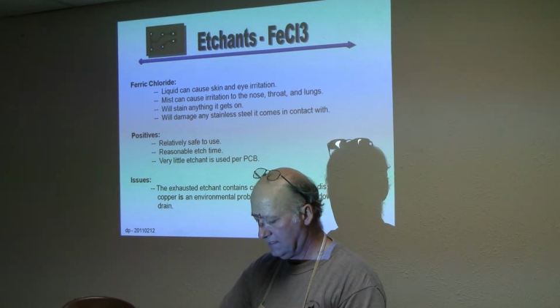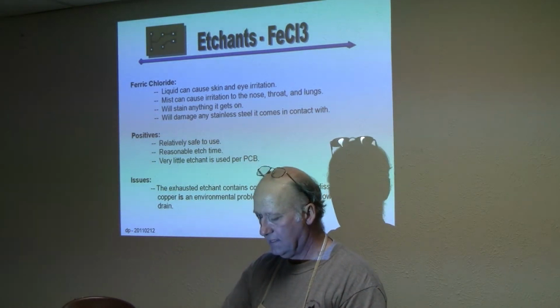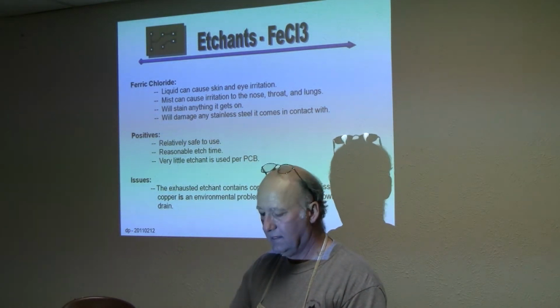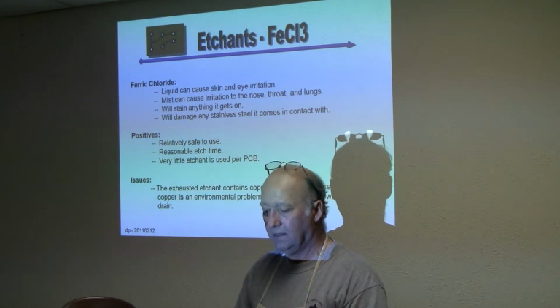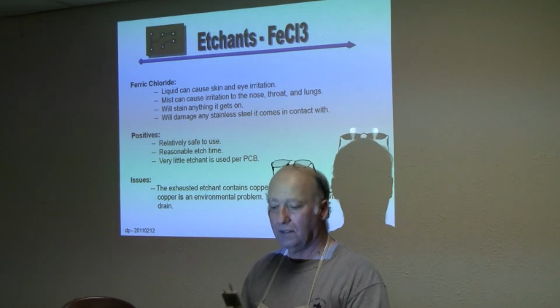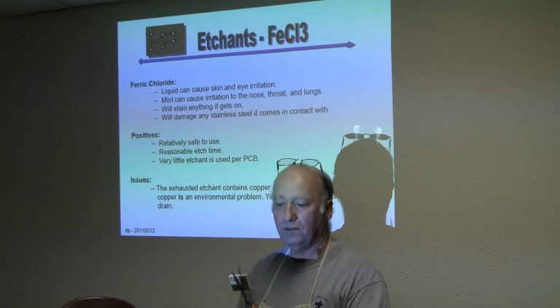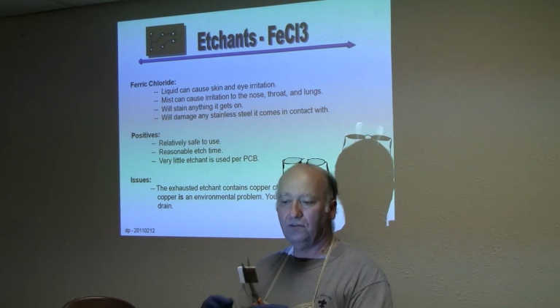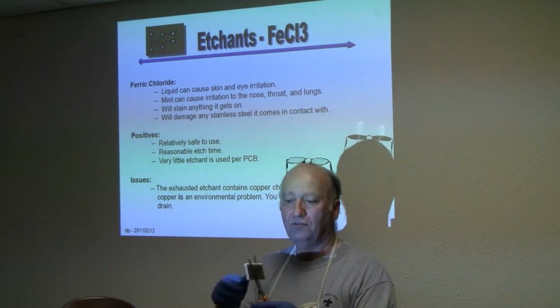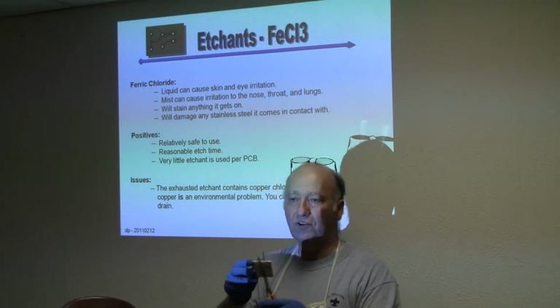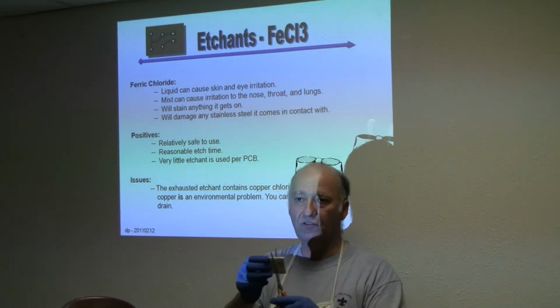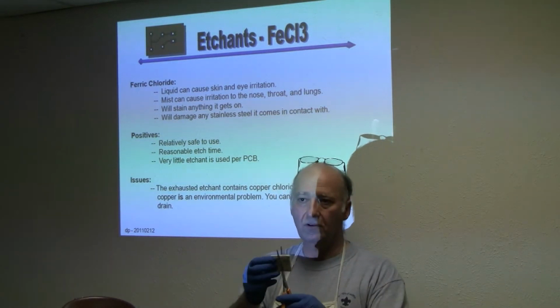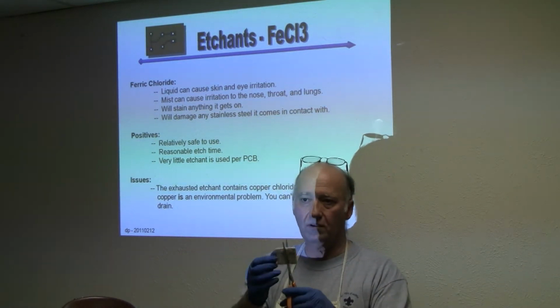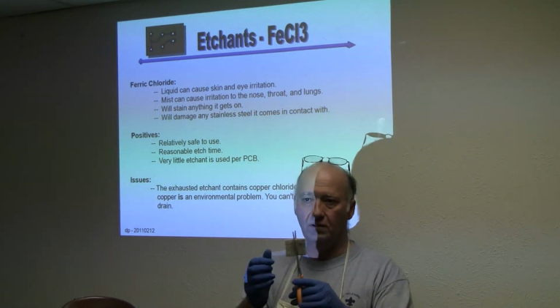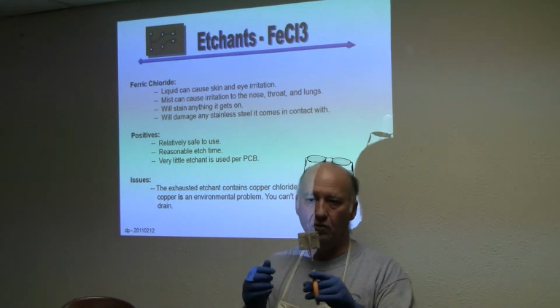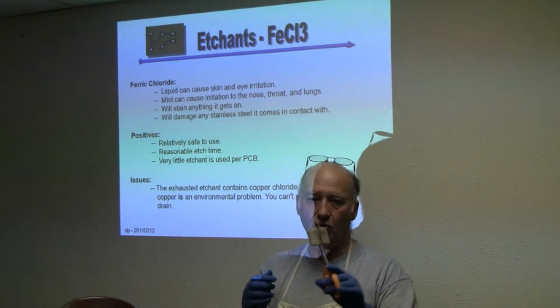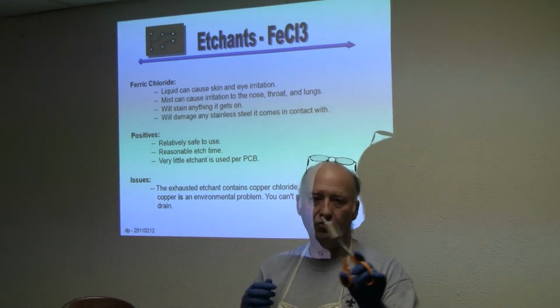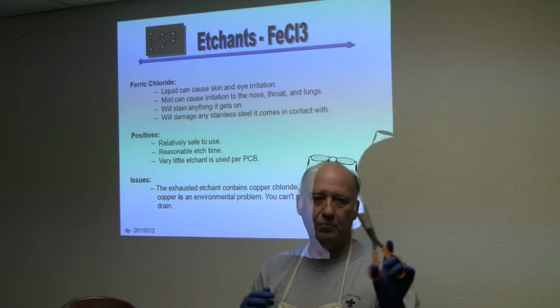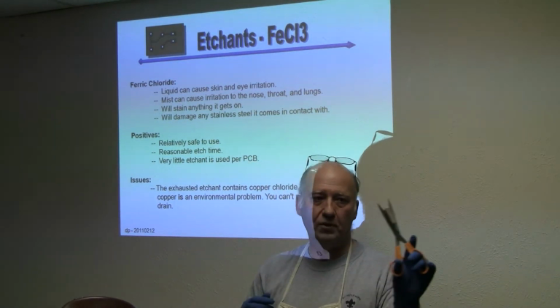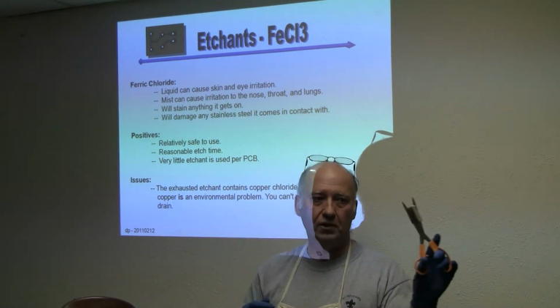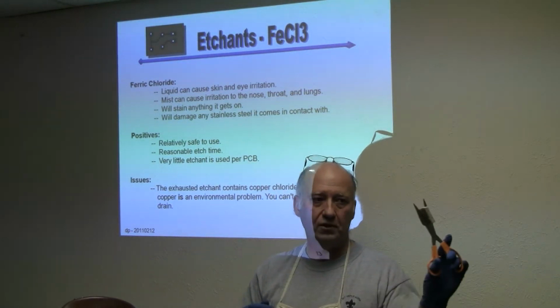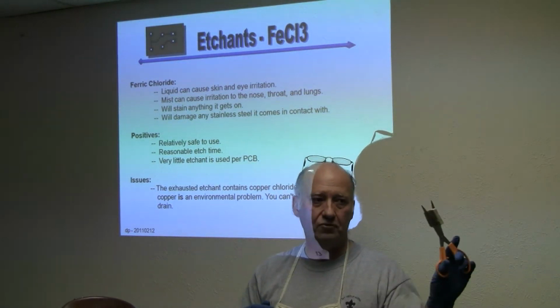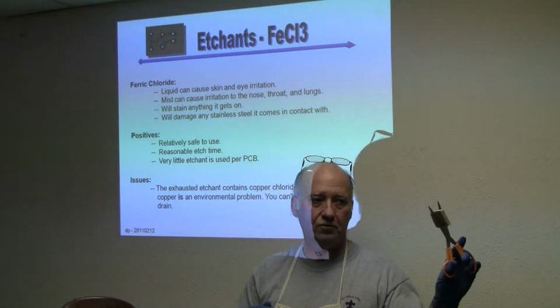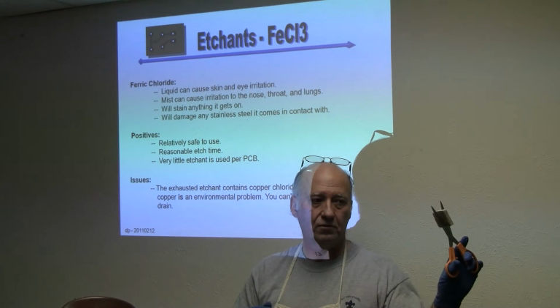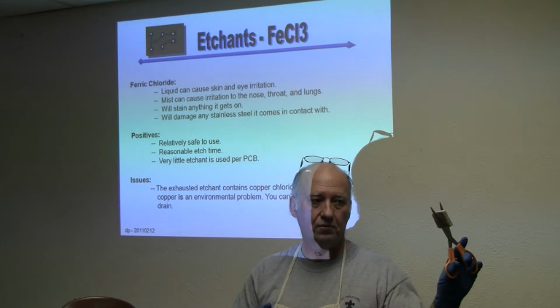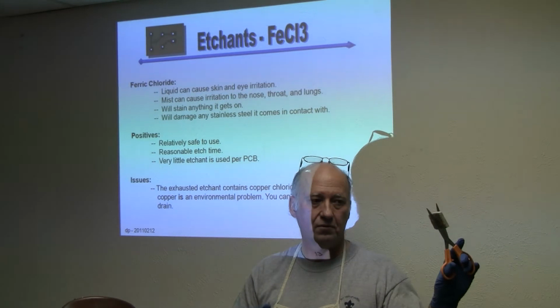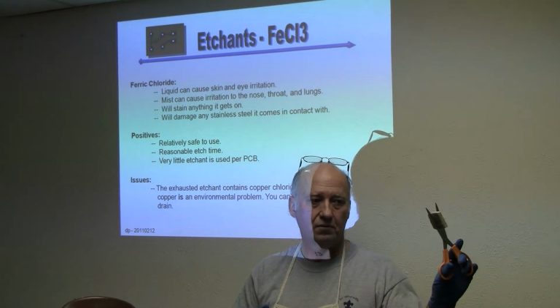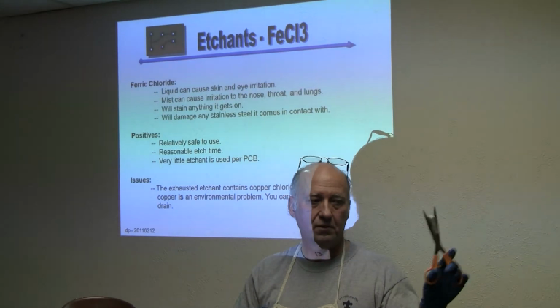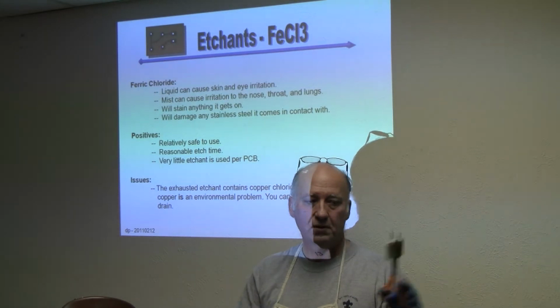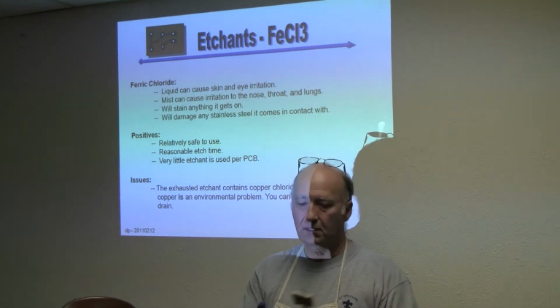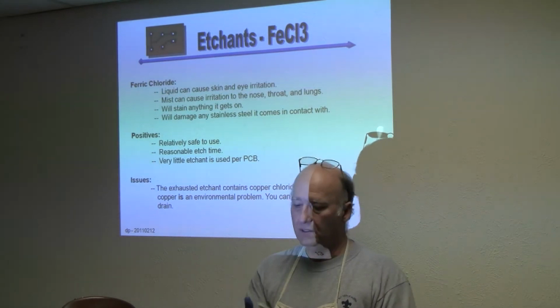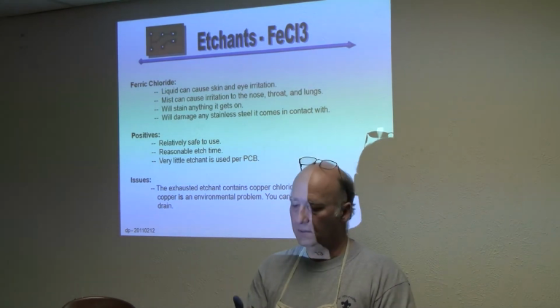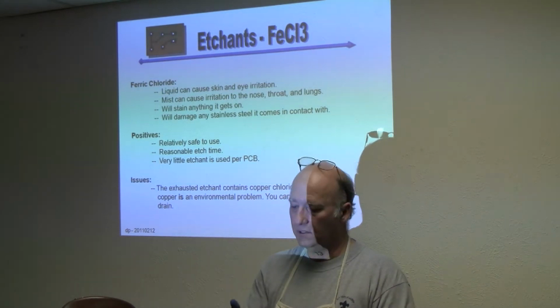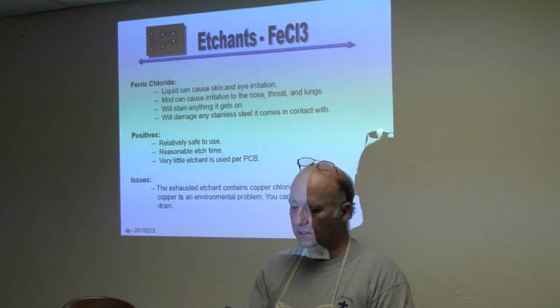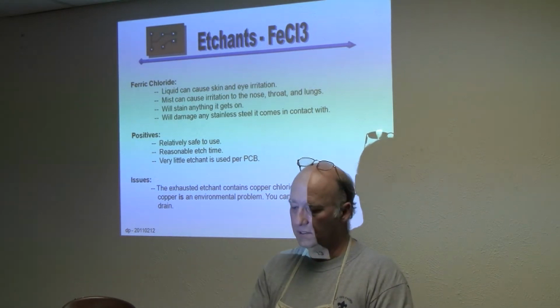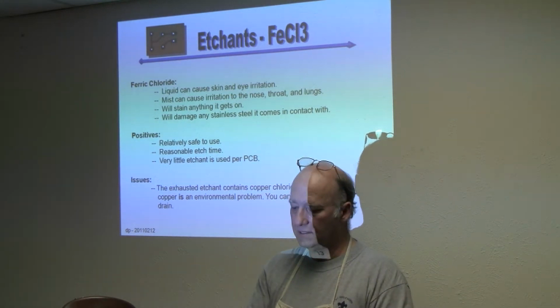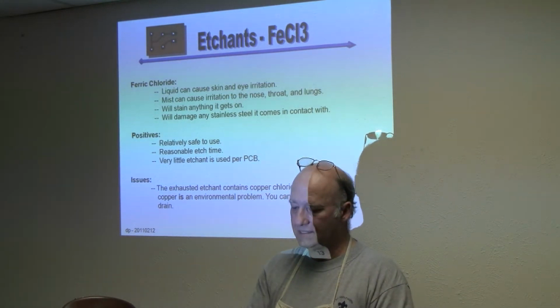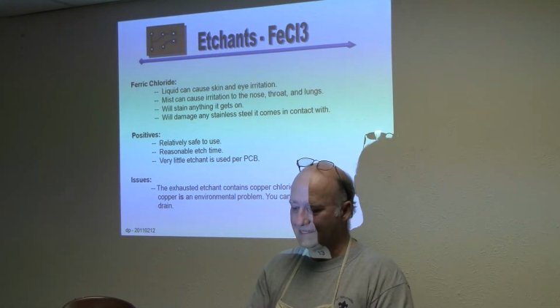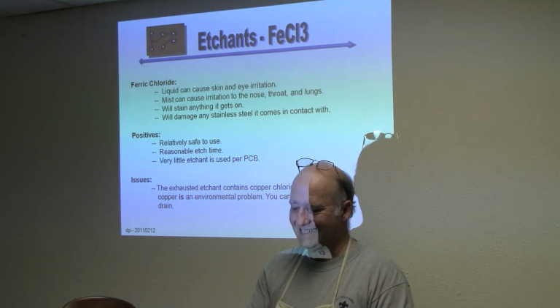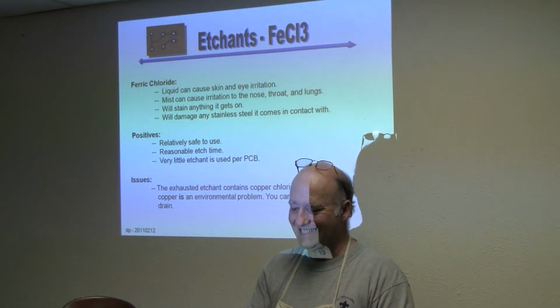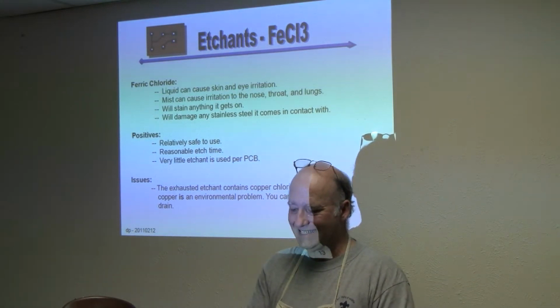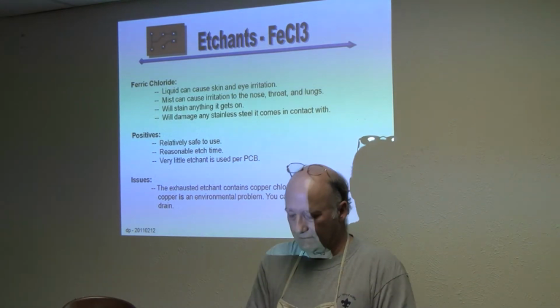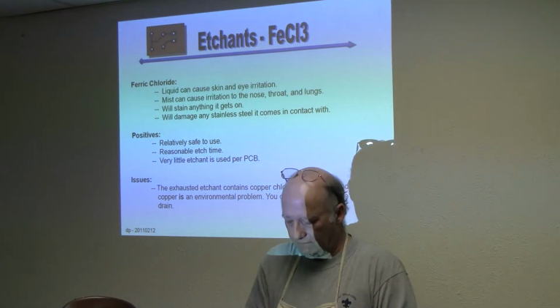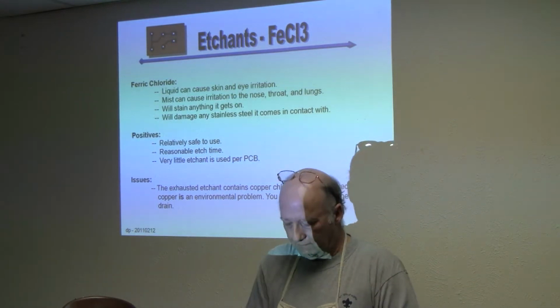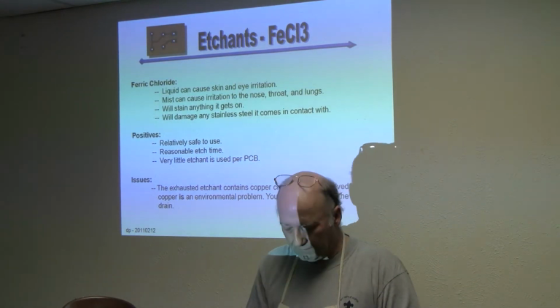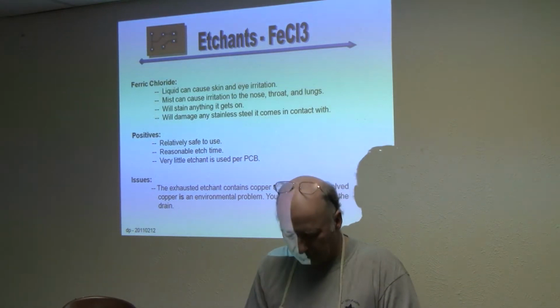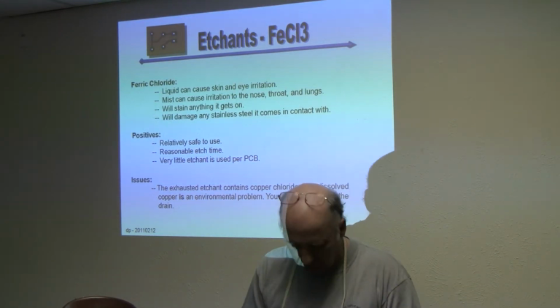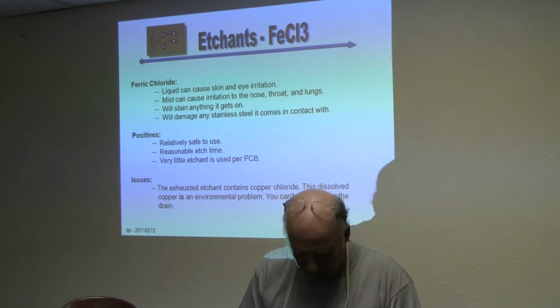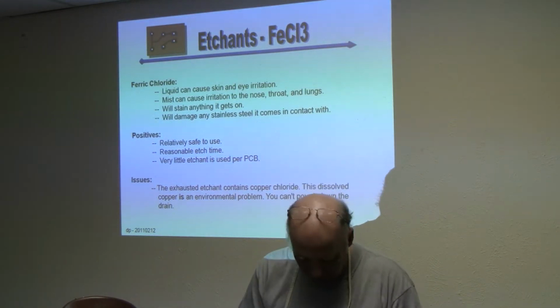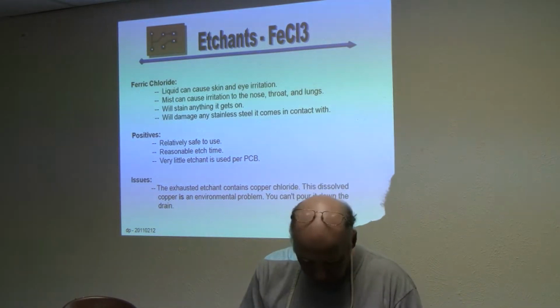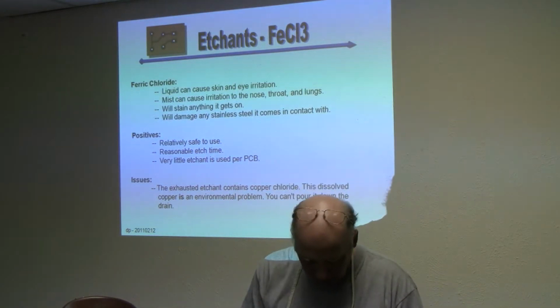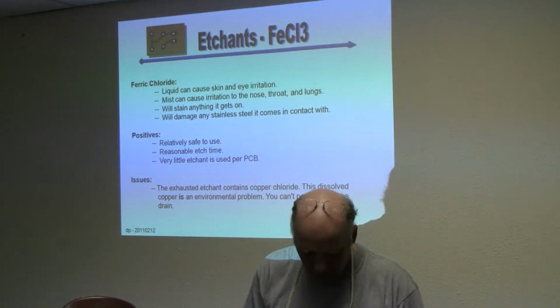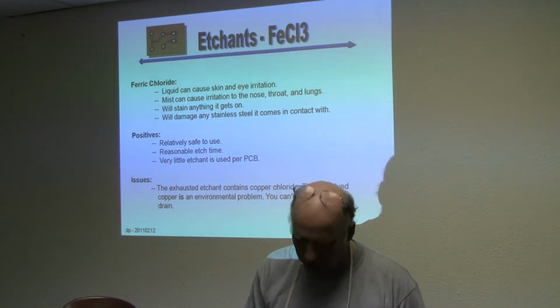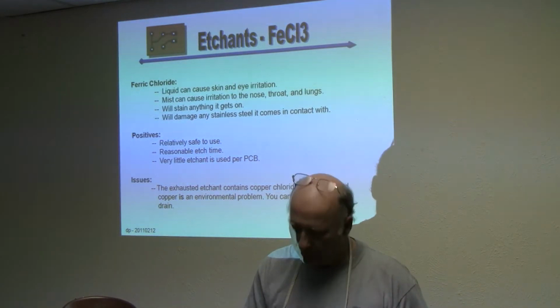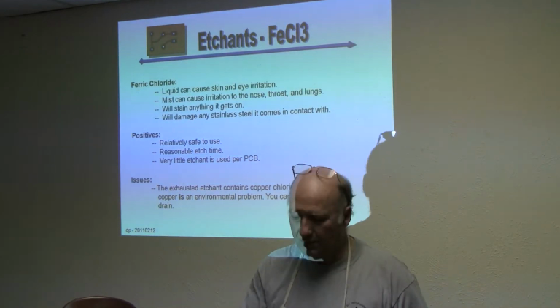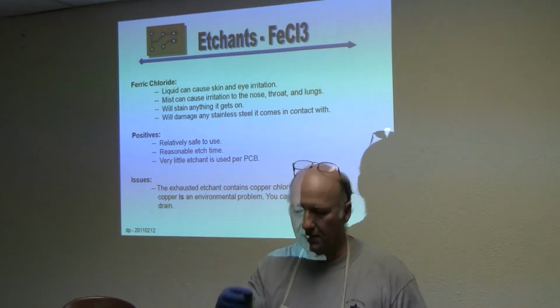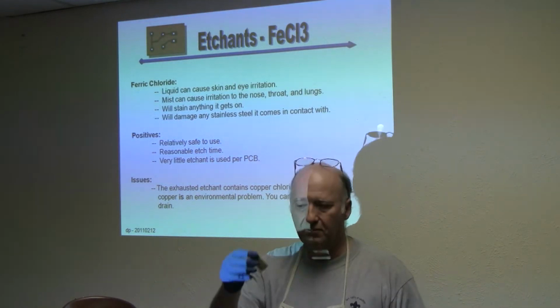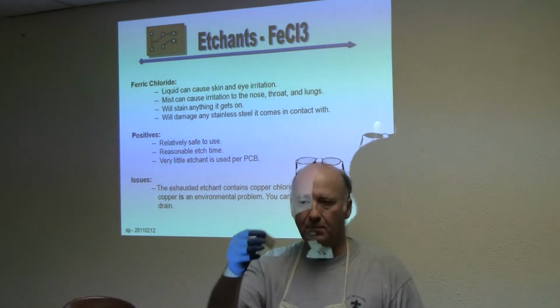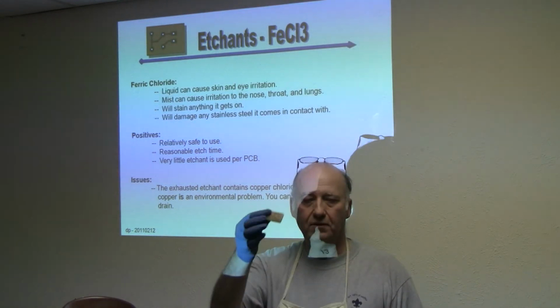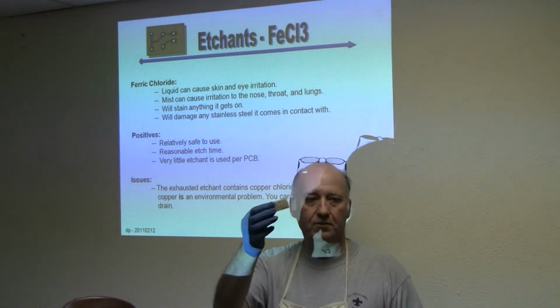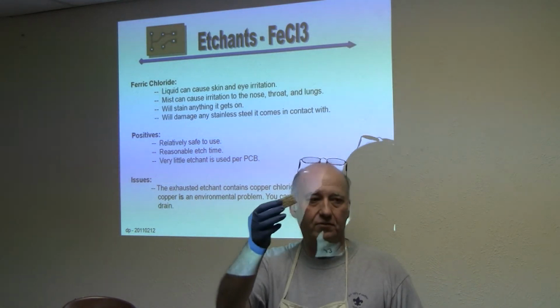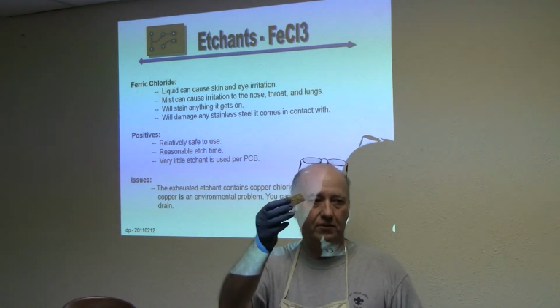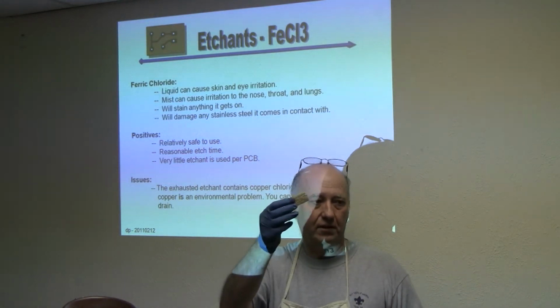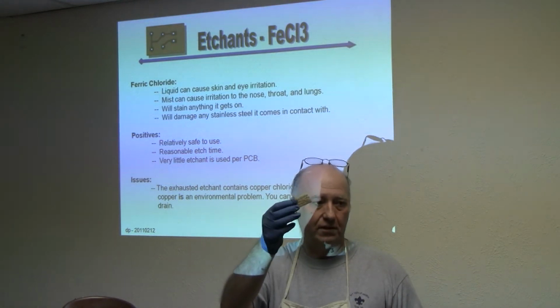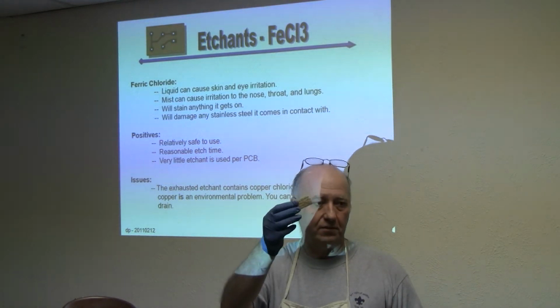Now this is just an old sponge. I'm going to cut a piece about this size.